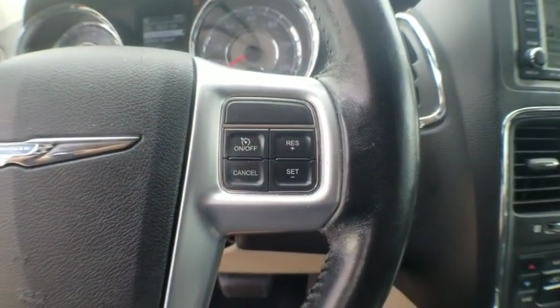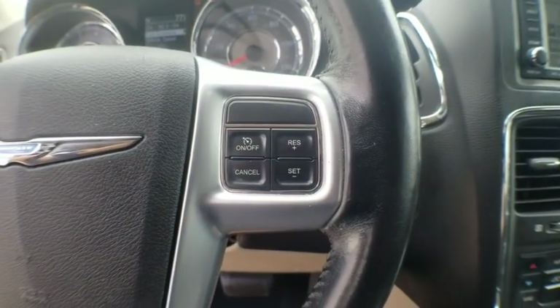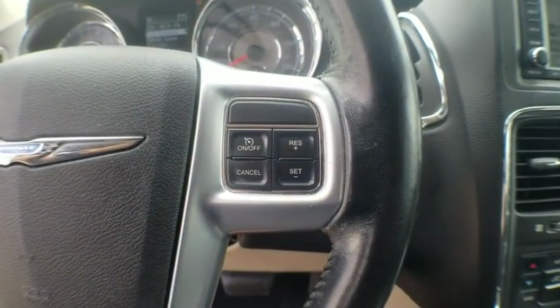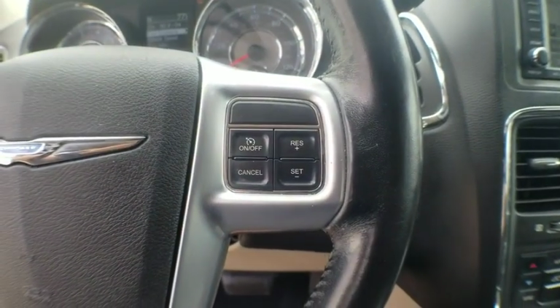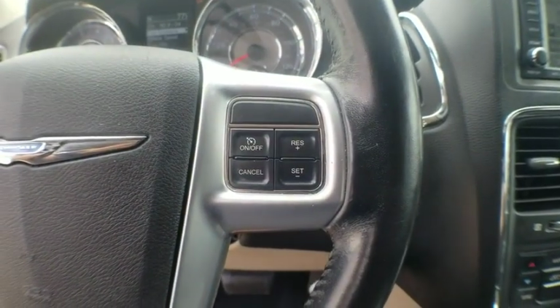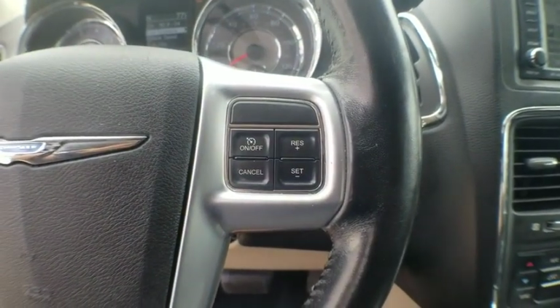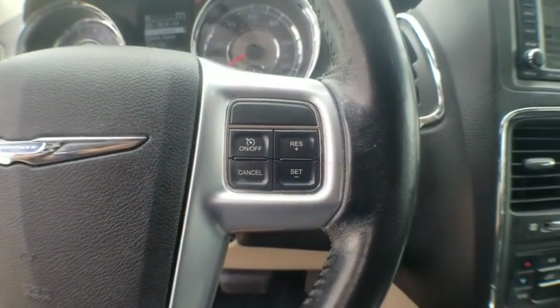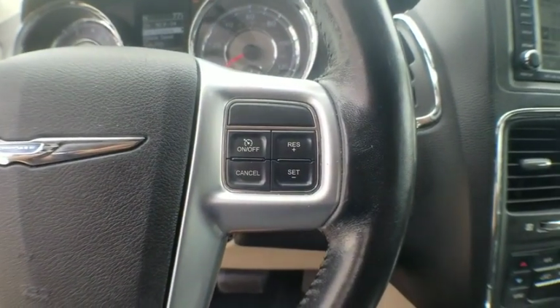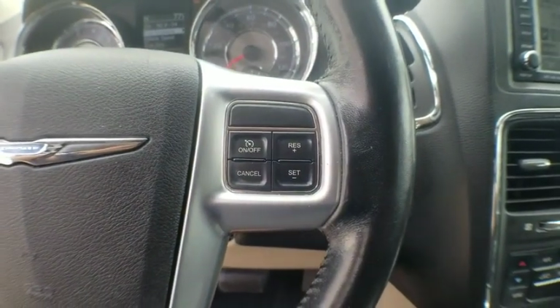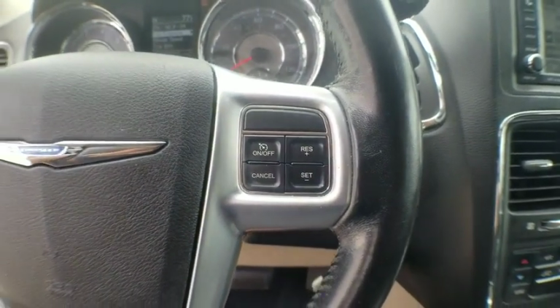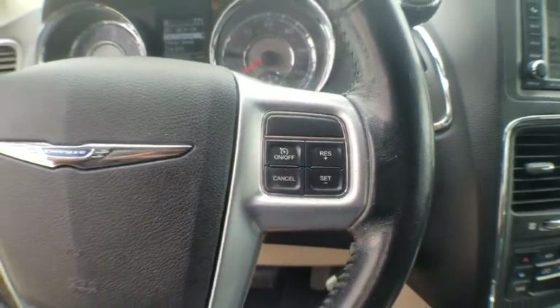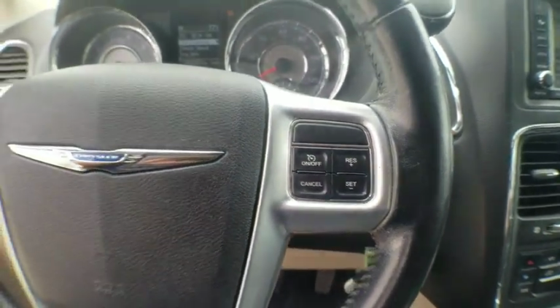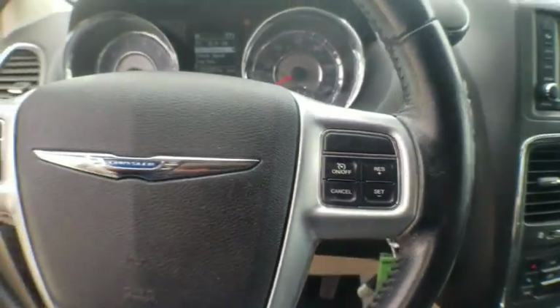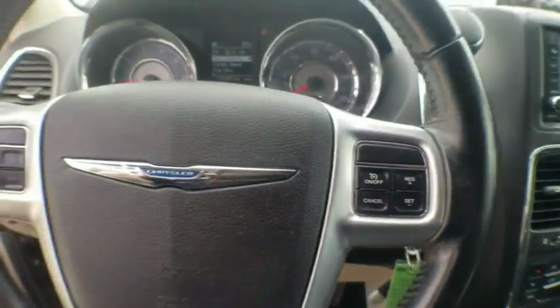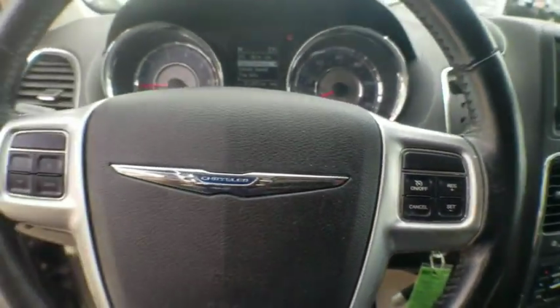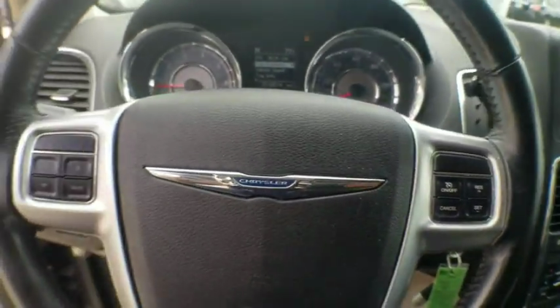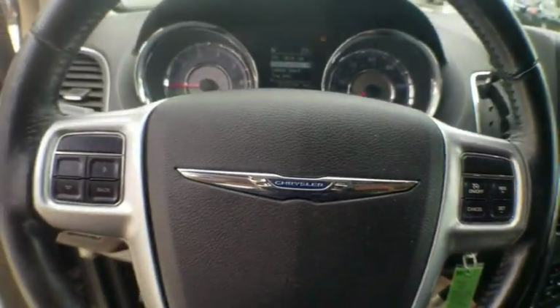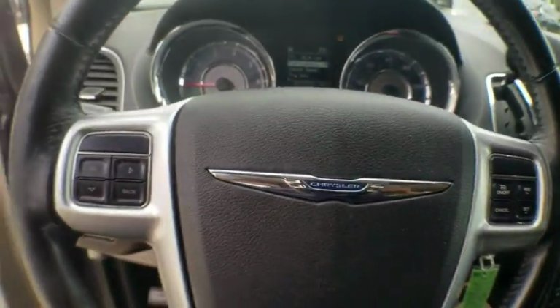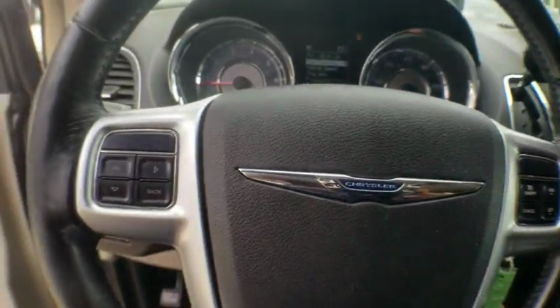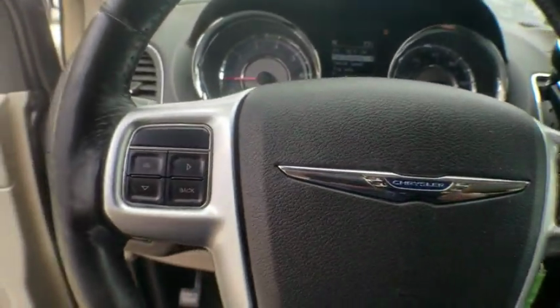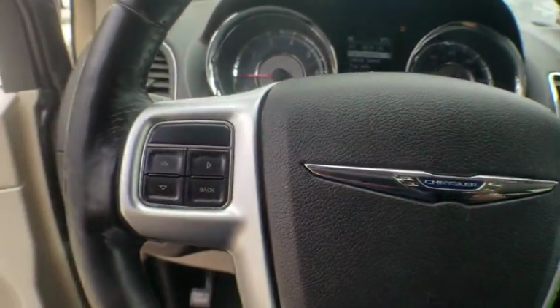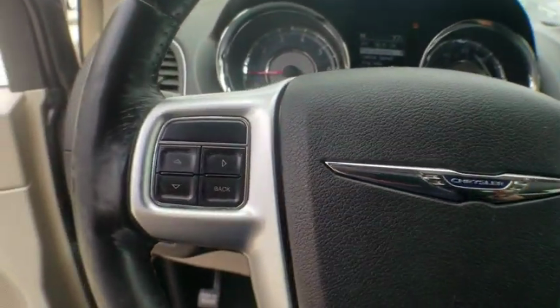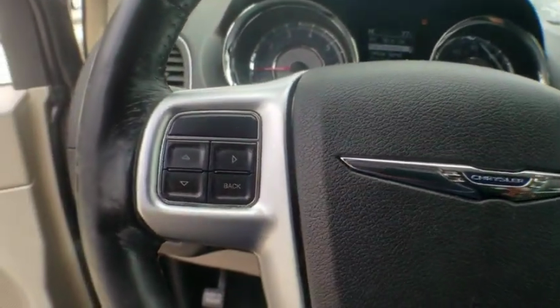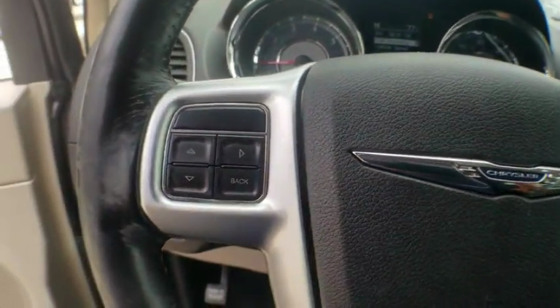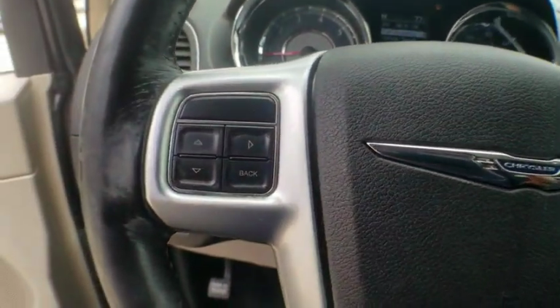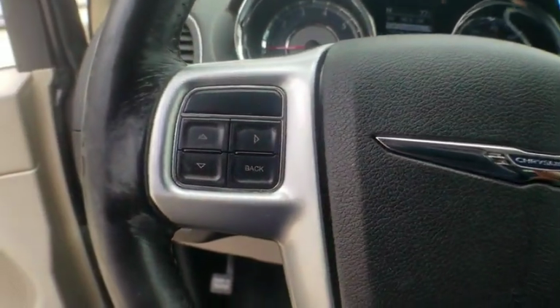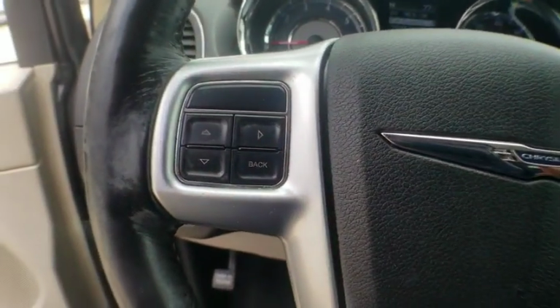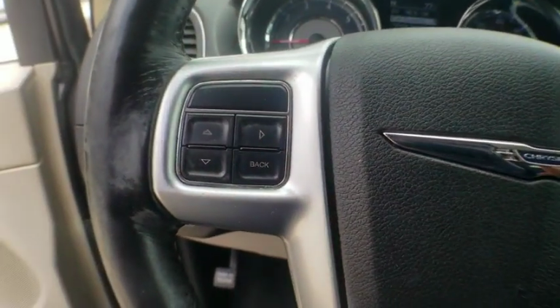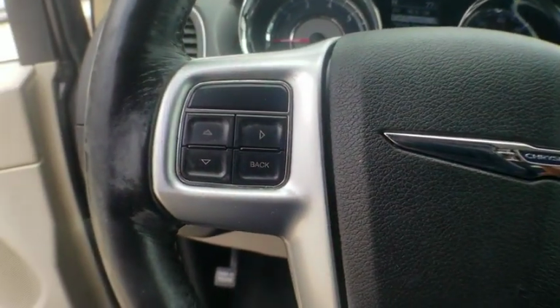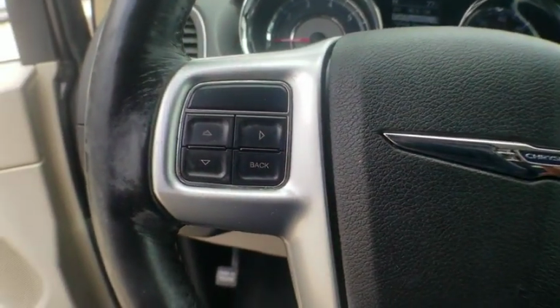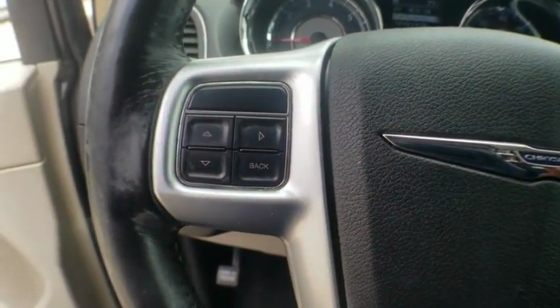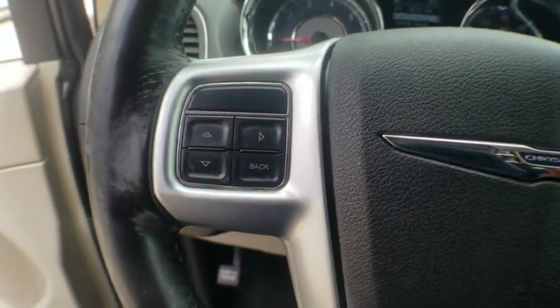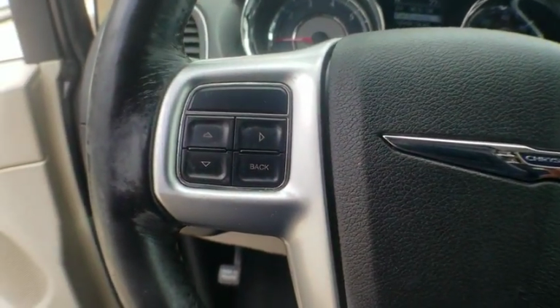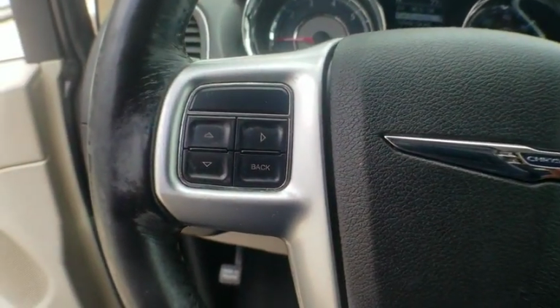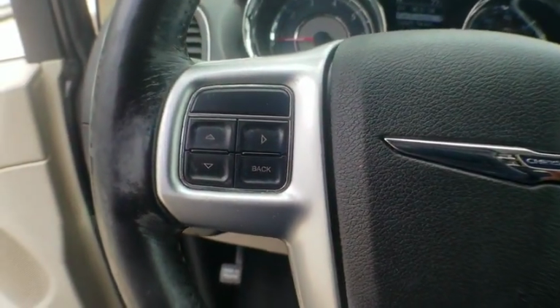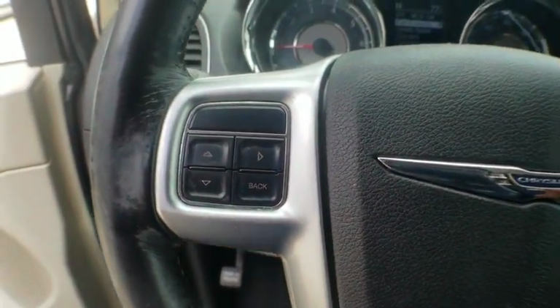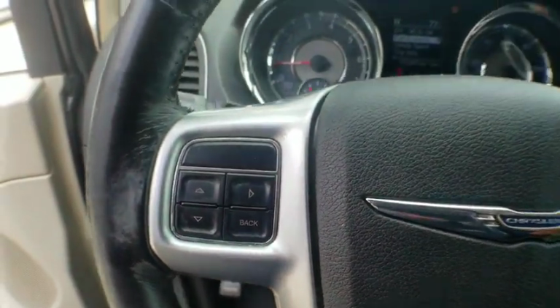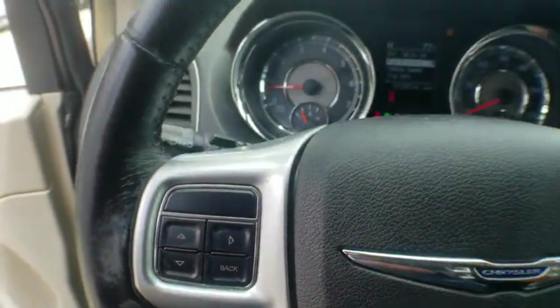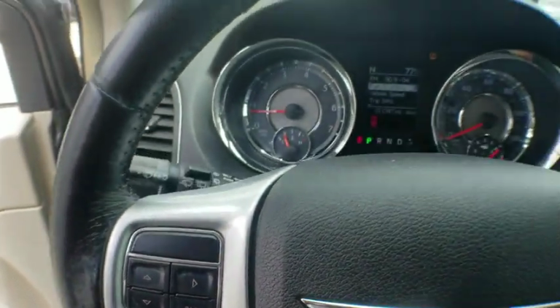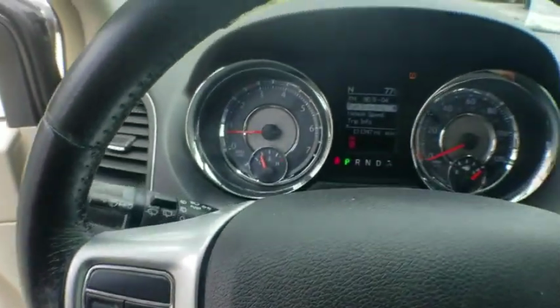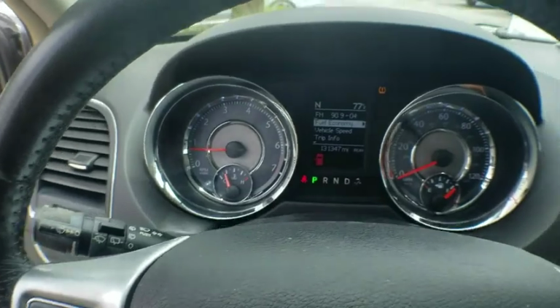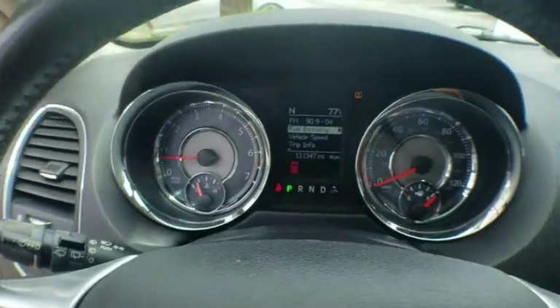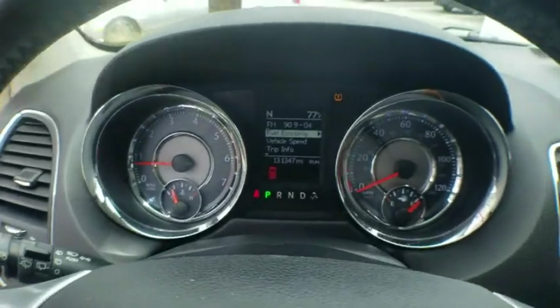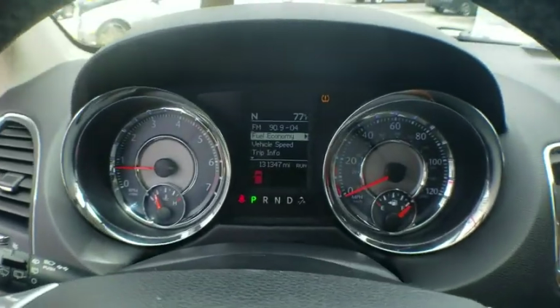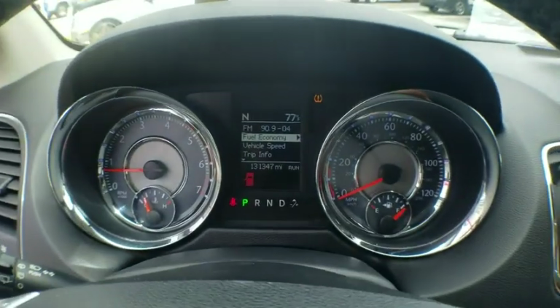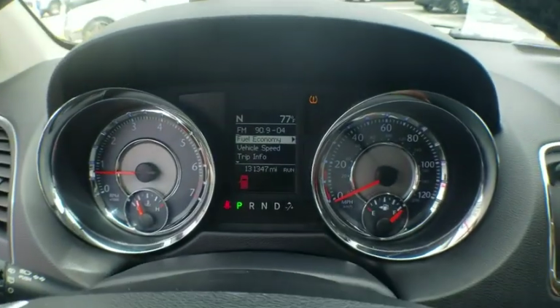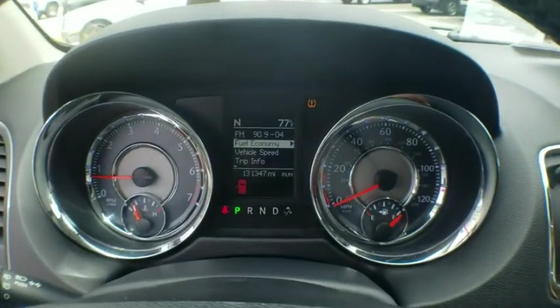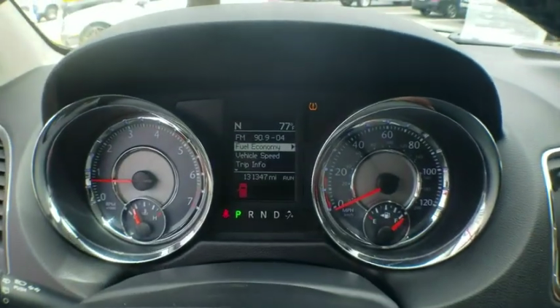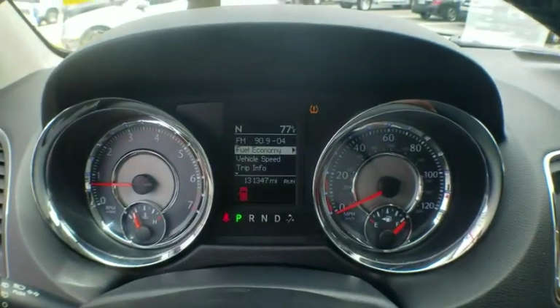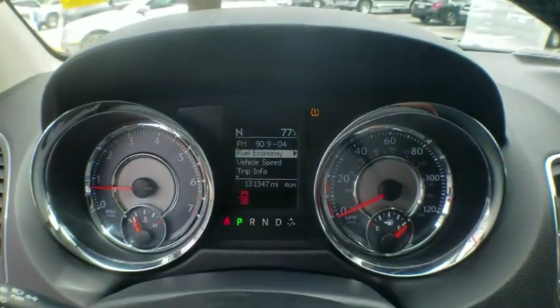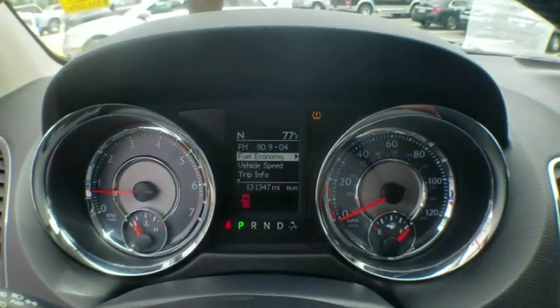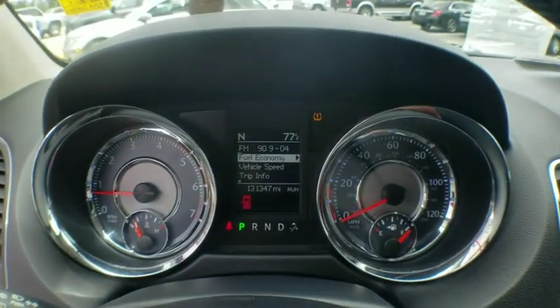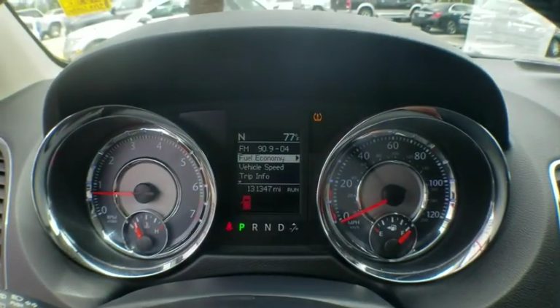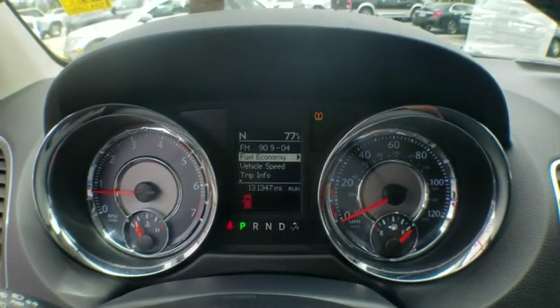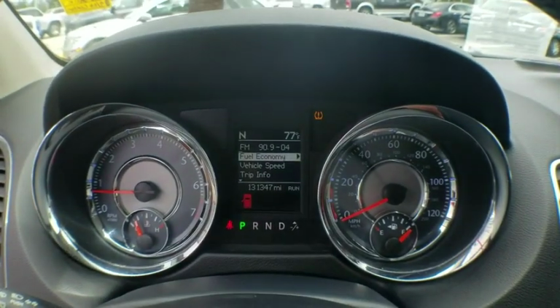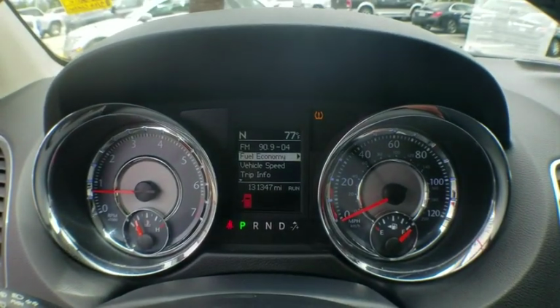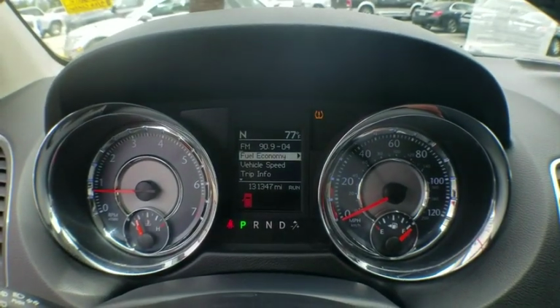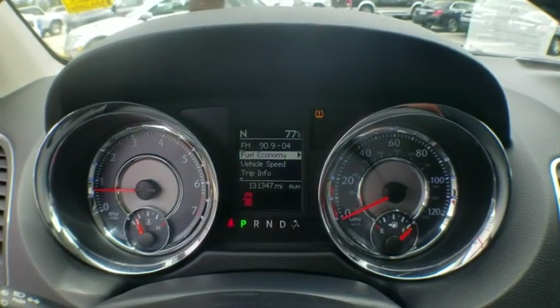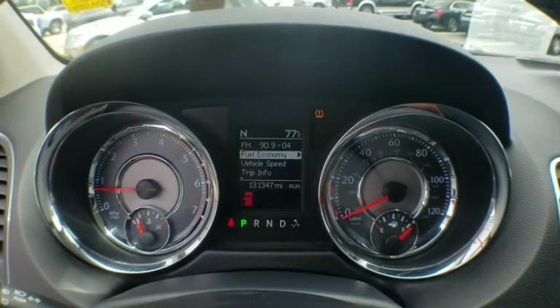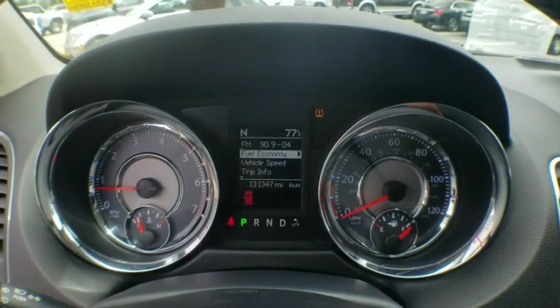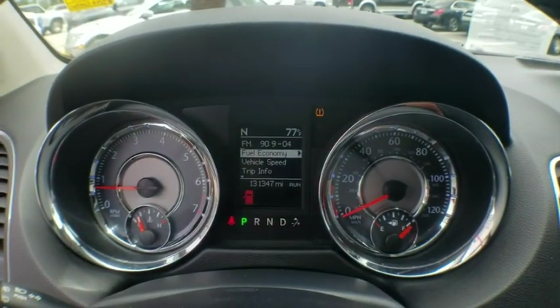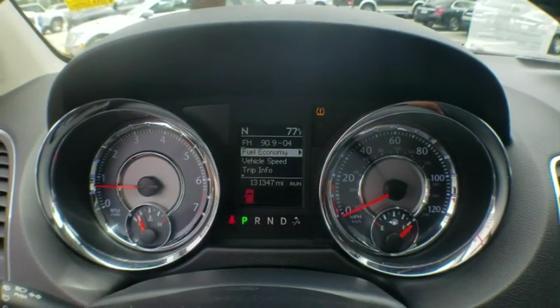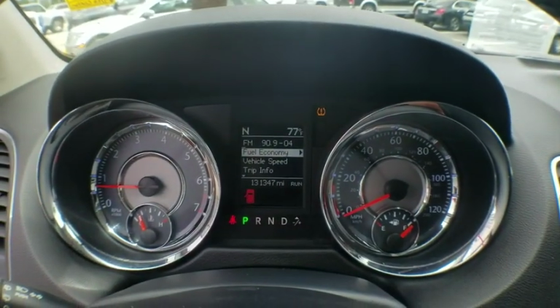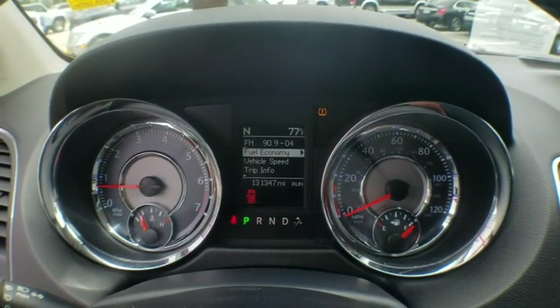CD player, compass, brake assist, remote keyless entry, tachometer, overhead console, panic alarm.